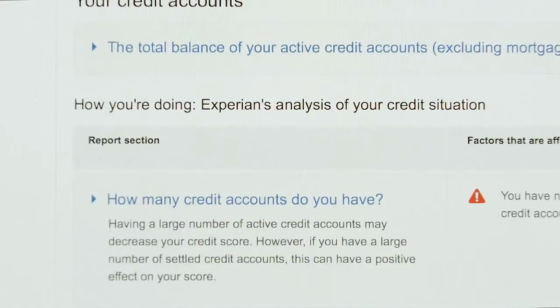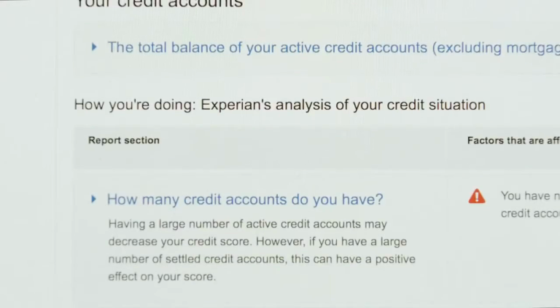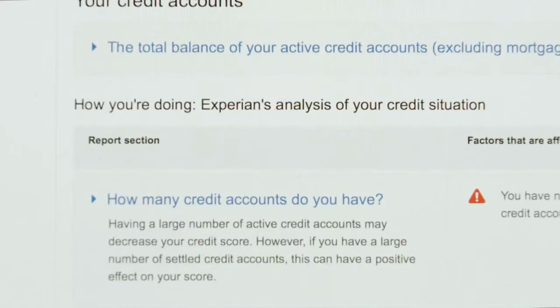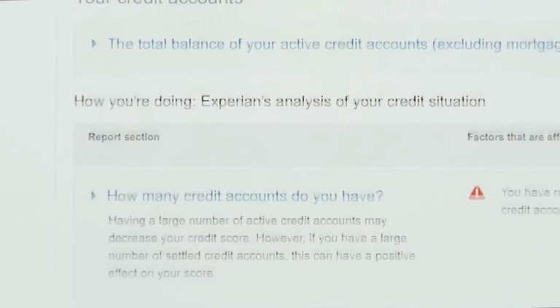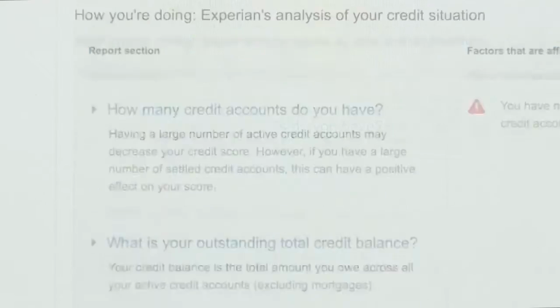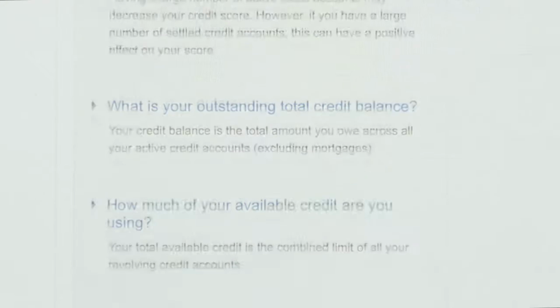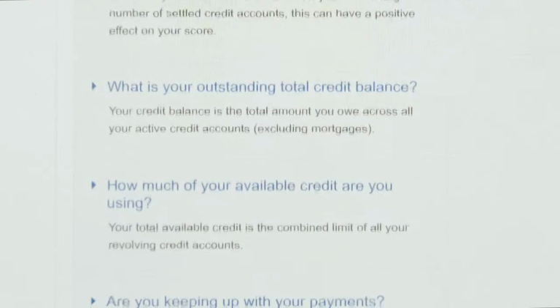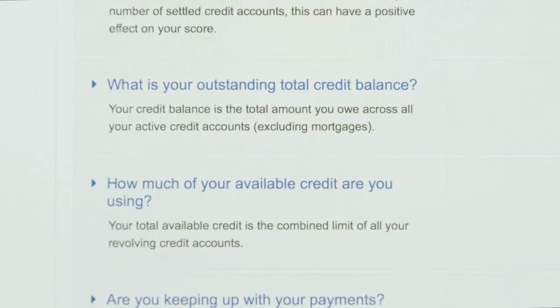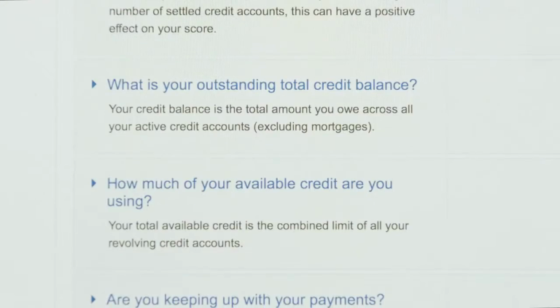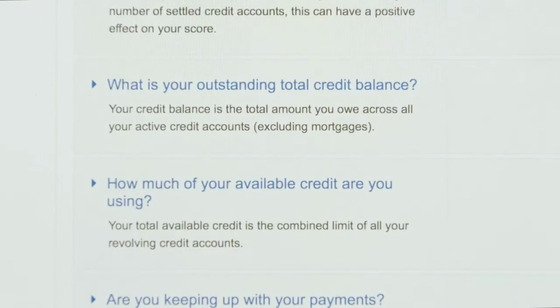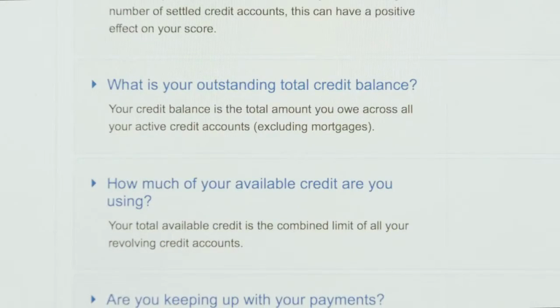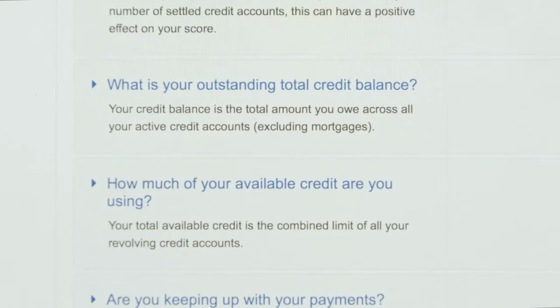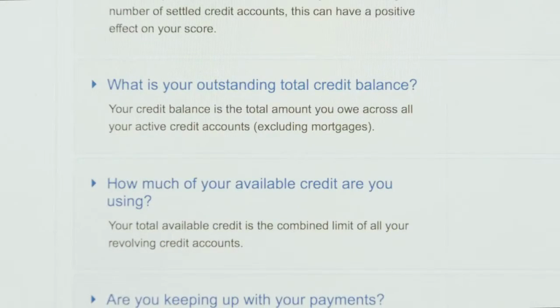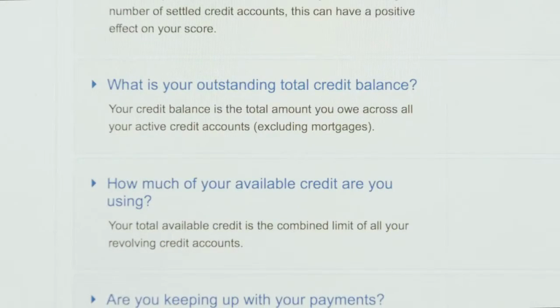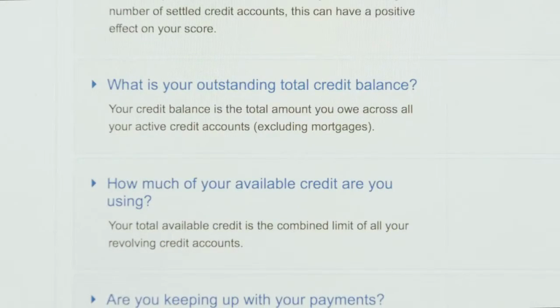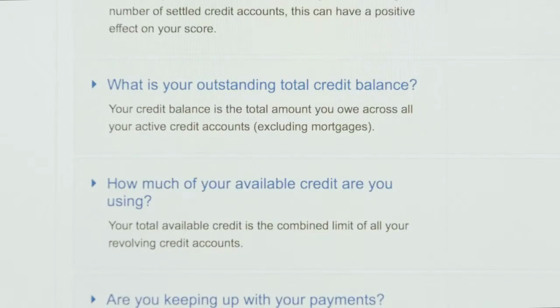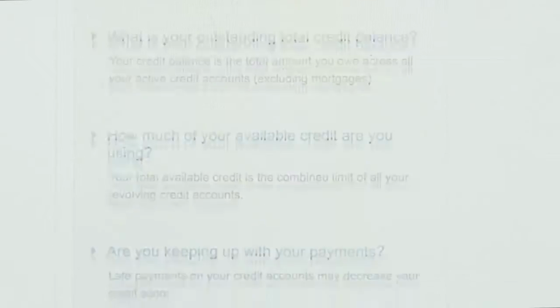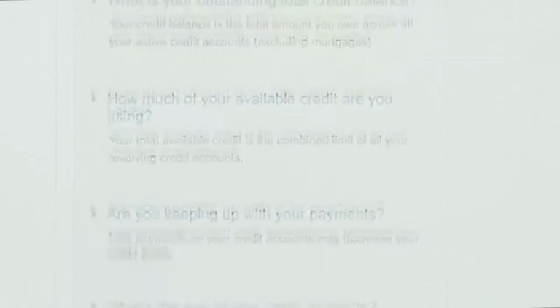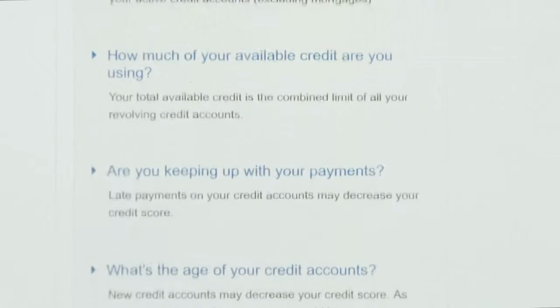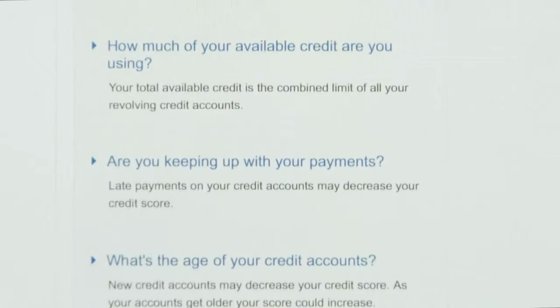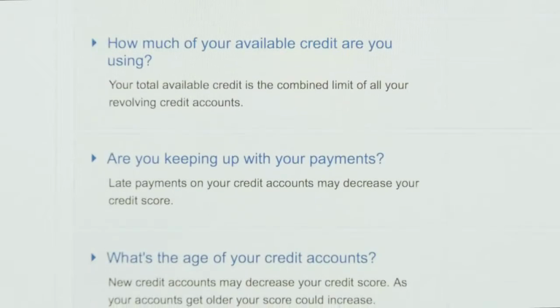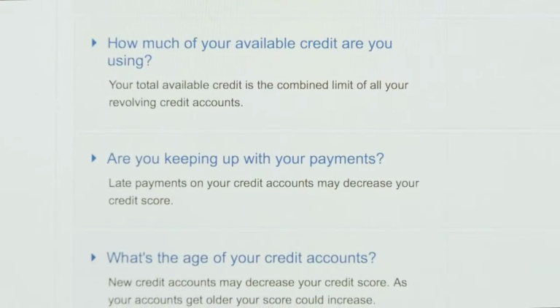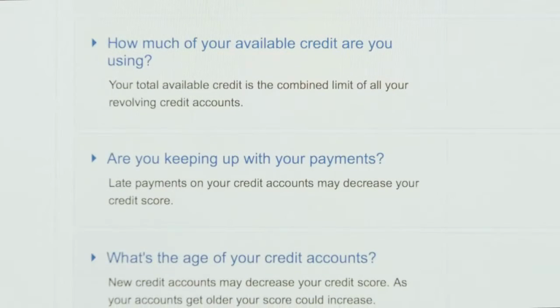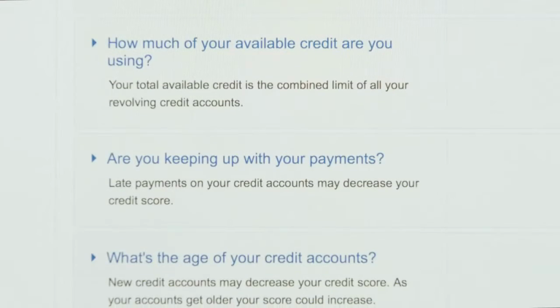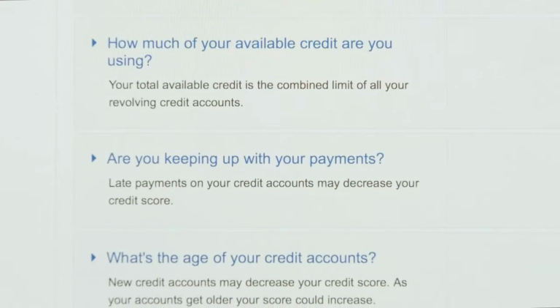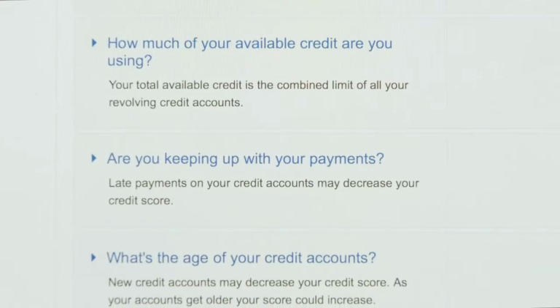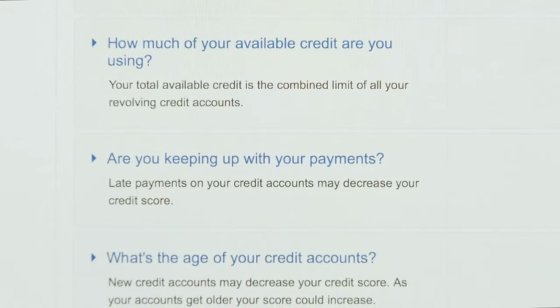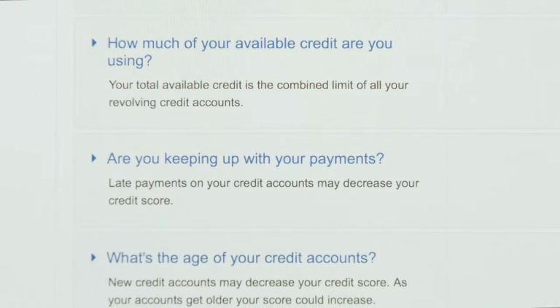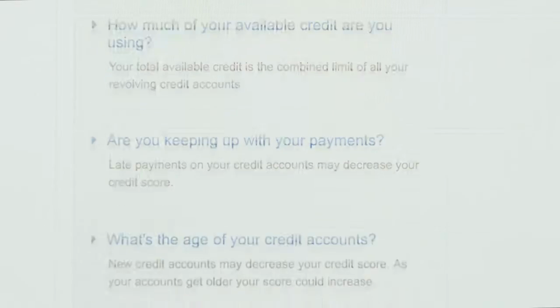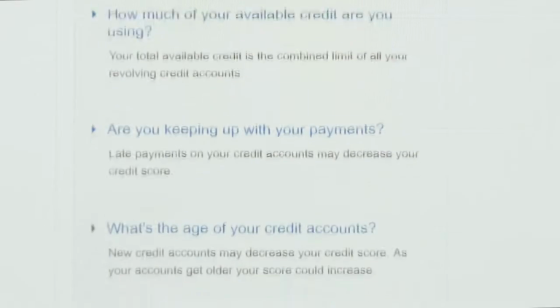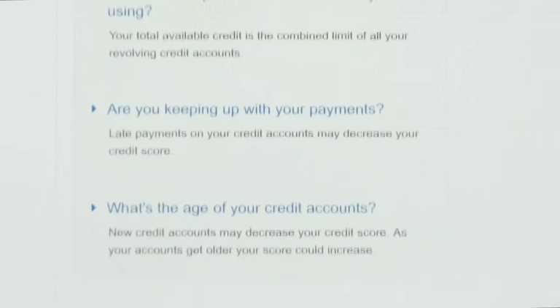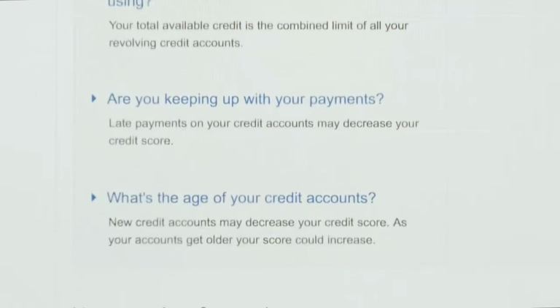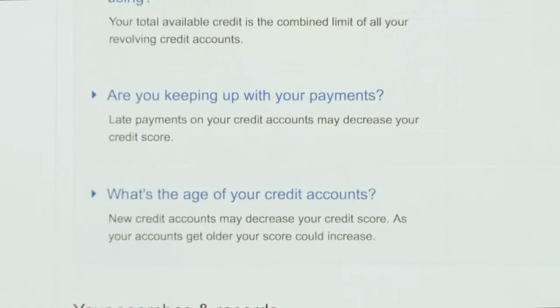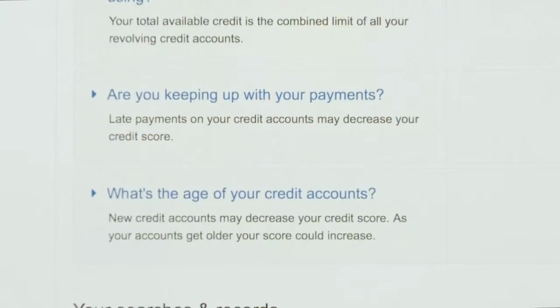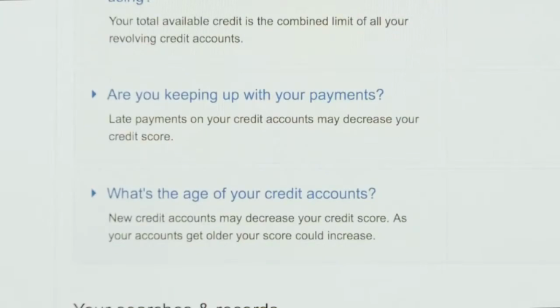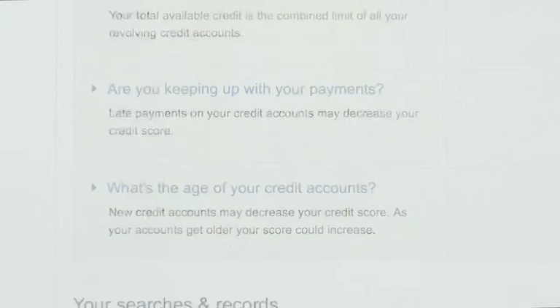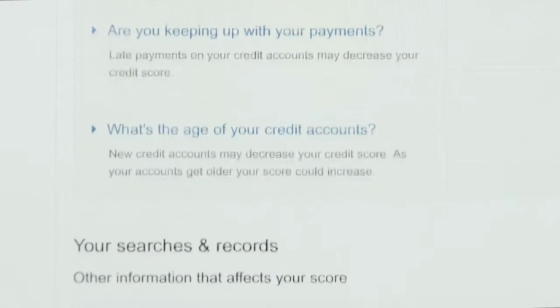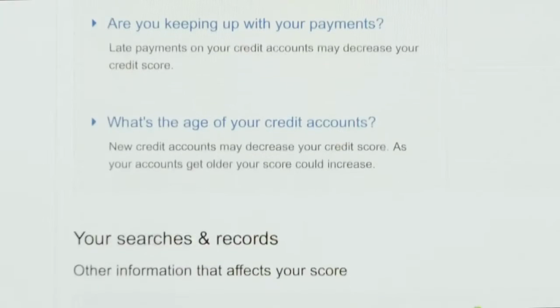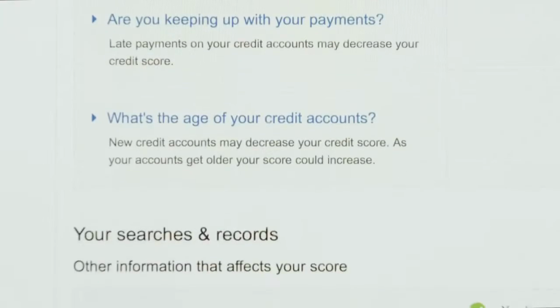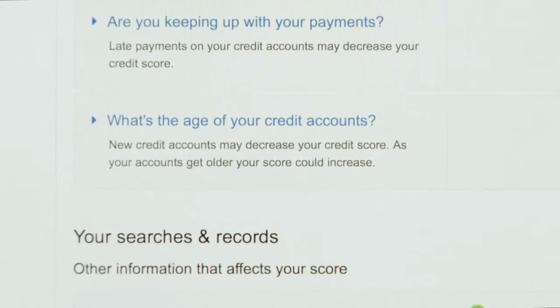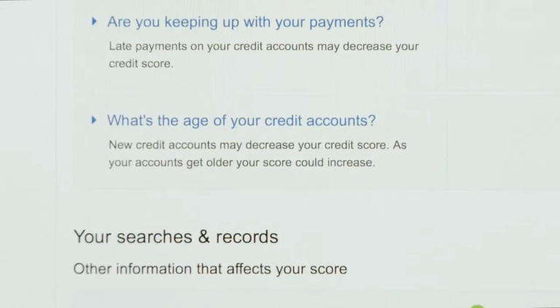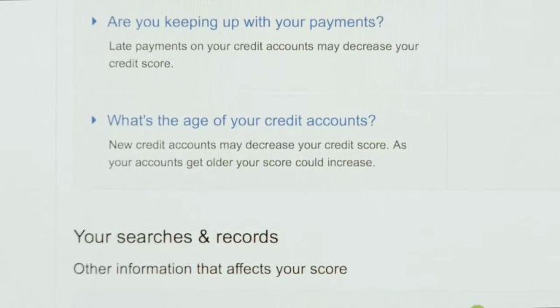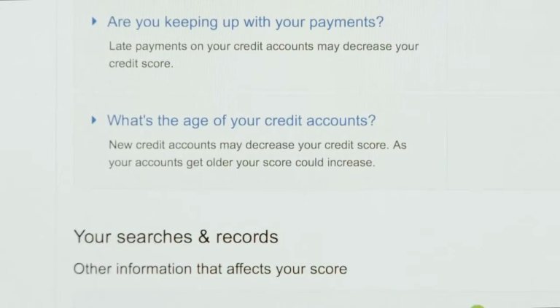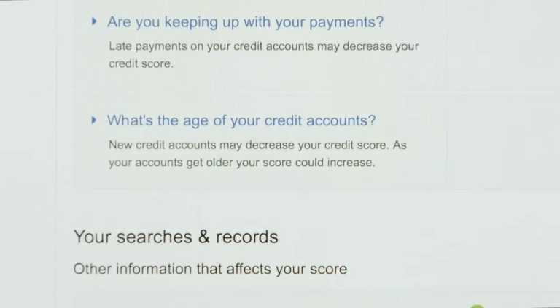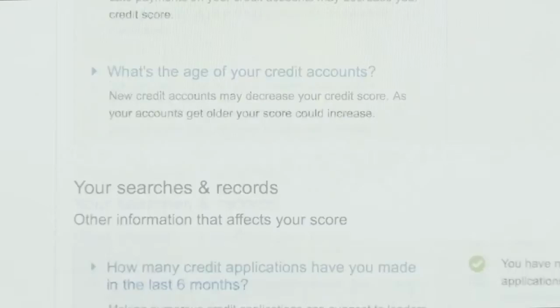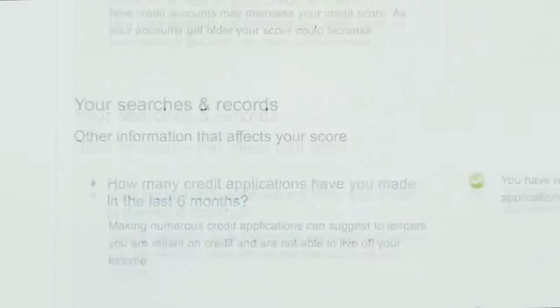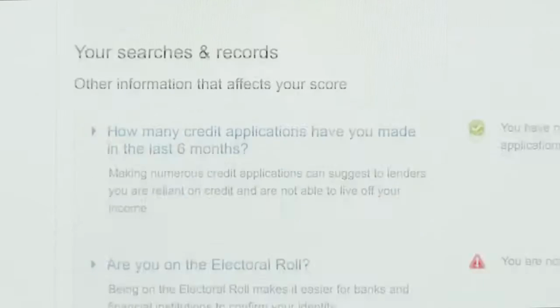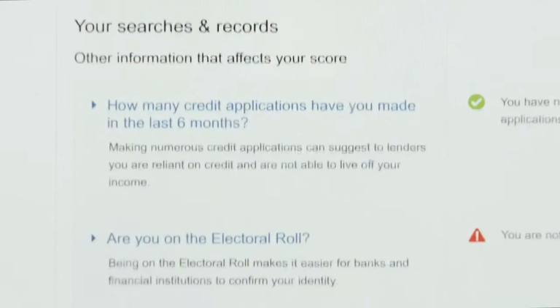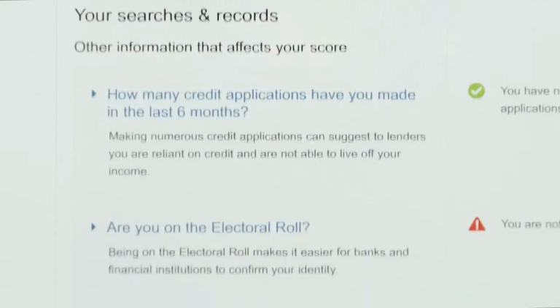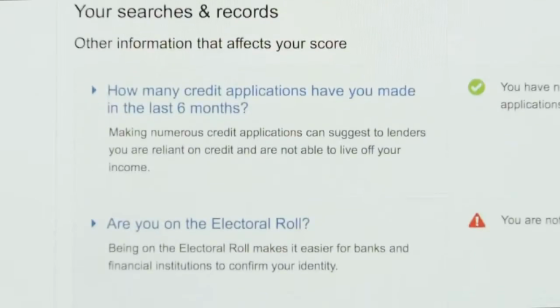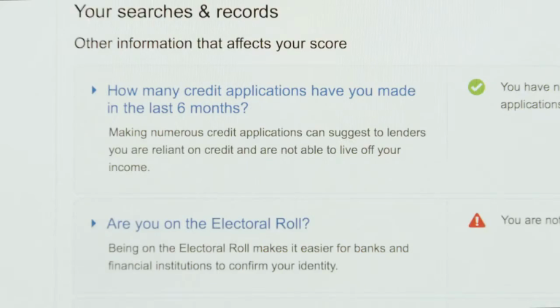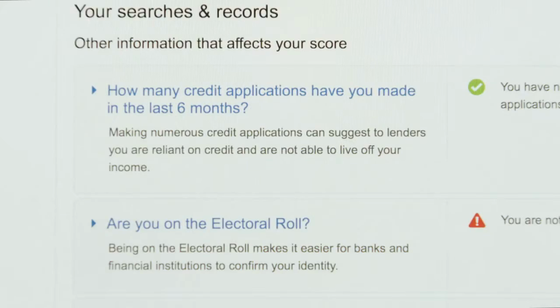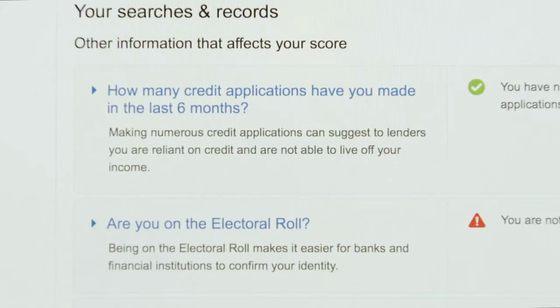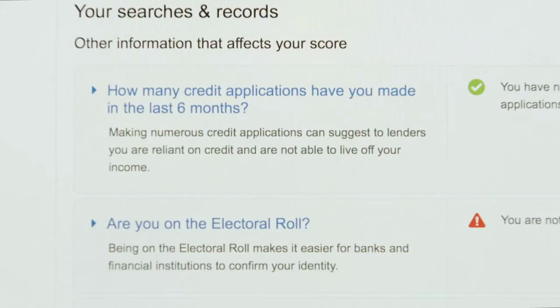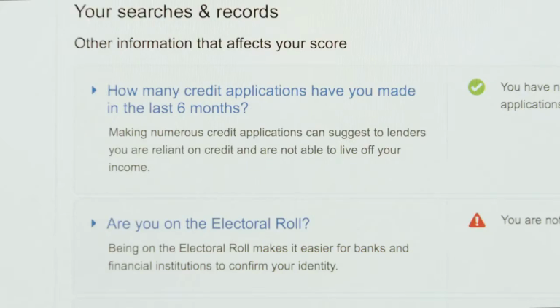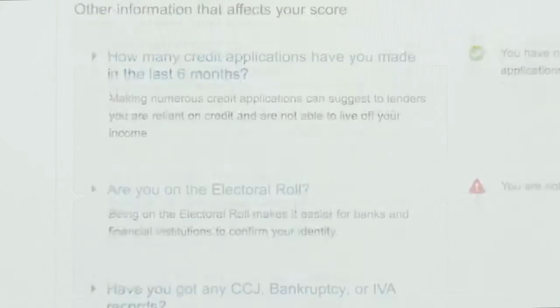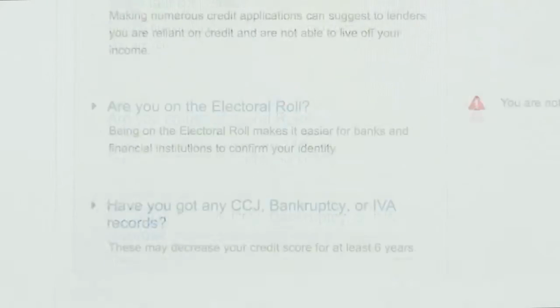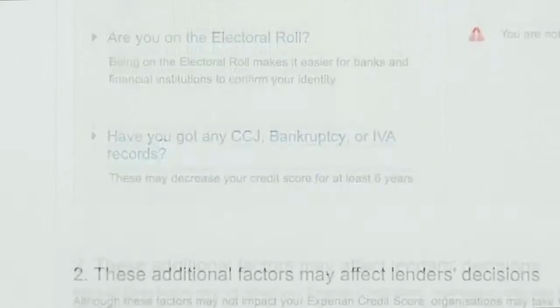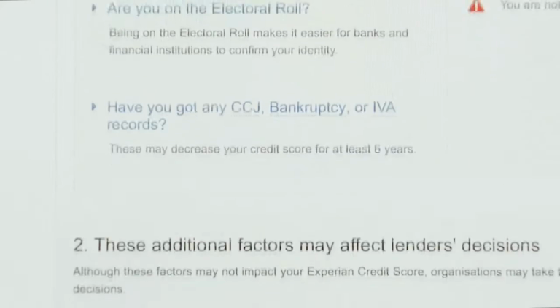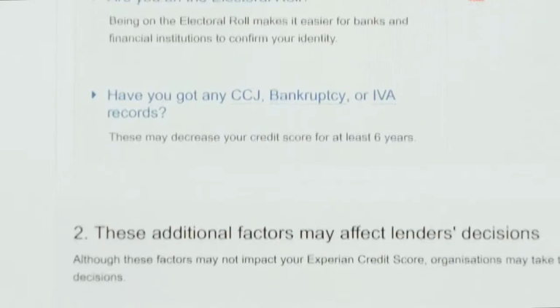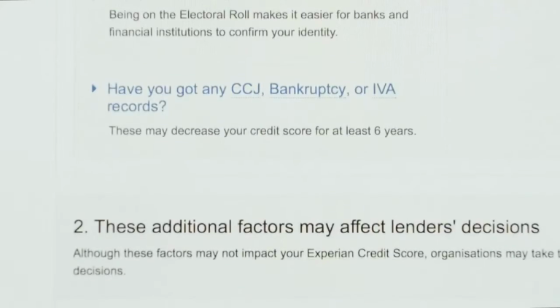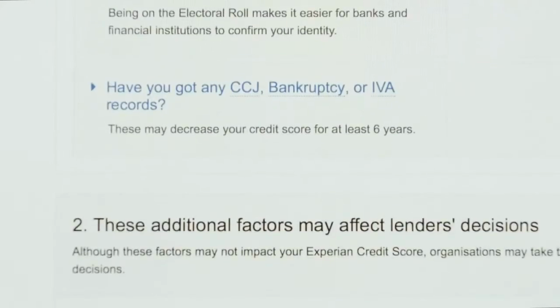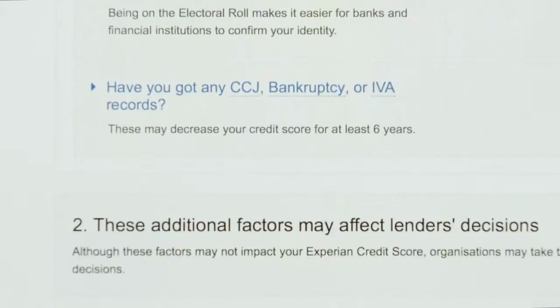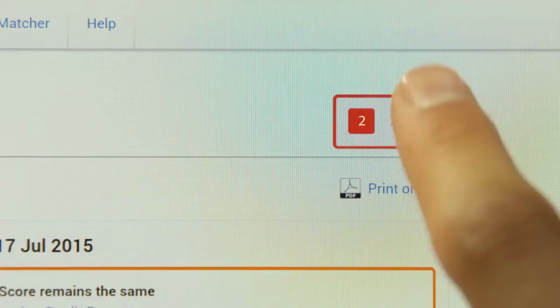Your credit report shows you your credit accounts from the past six years, as well as information such as linked addresses, financial associations and credit applications.